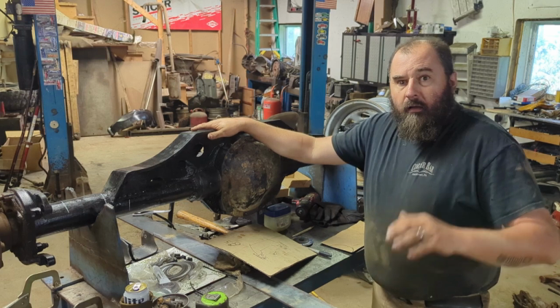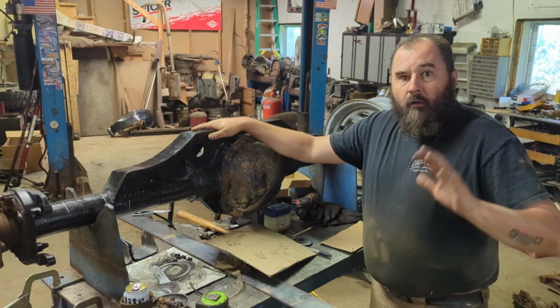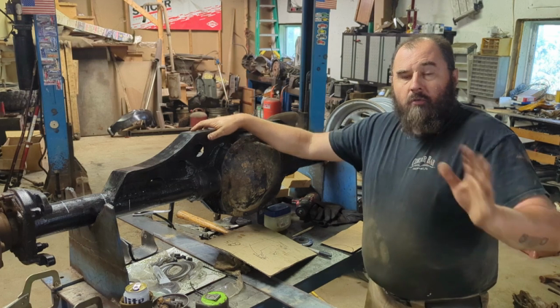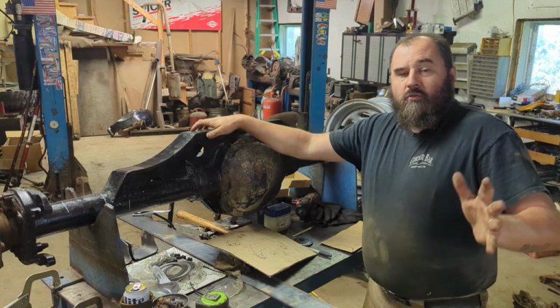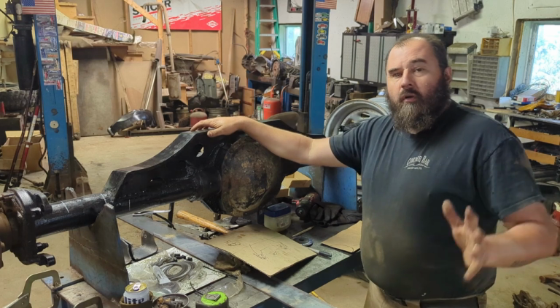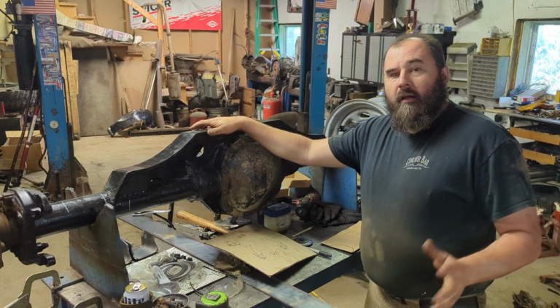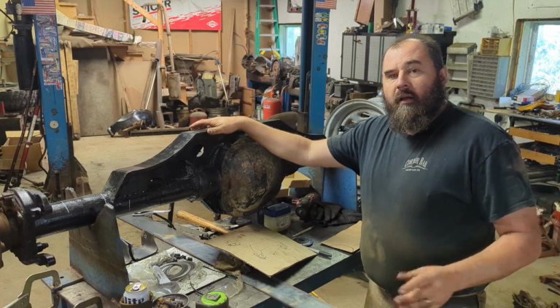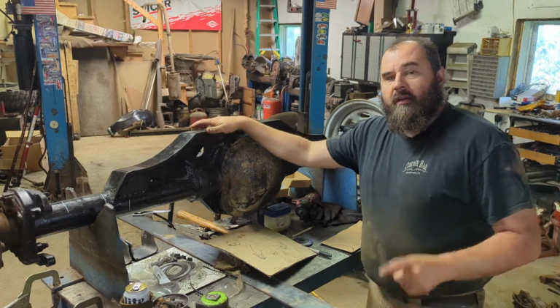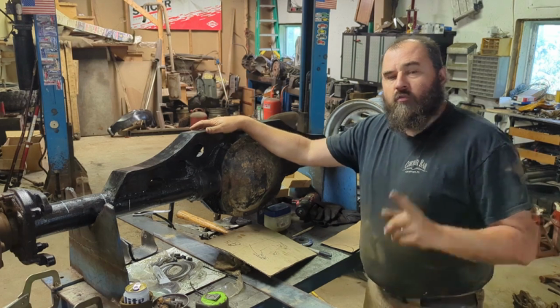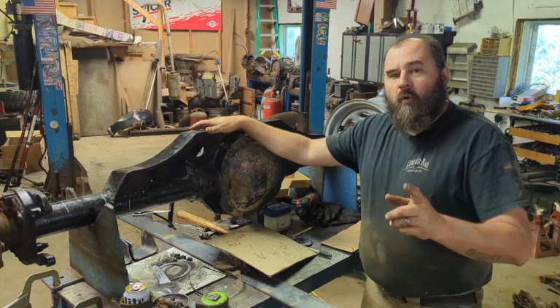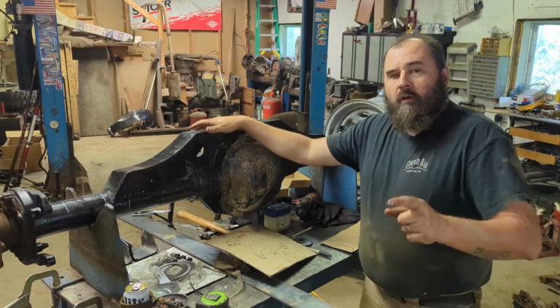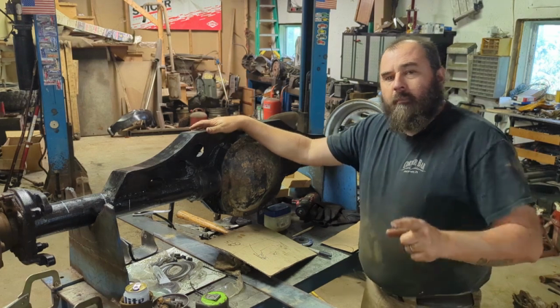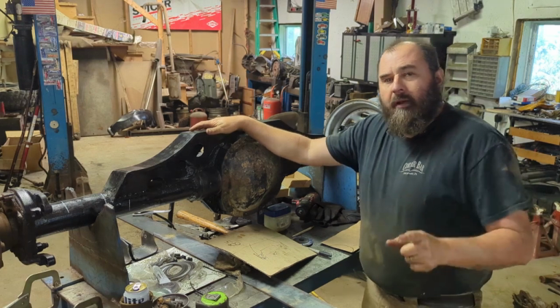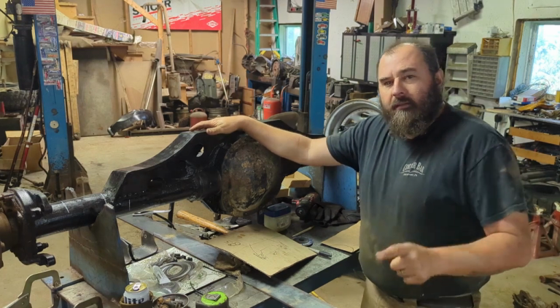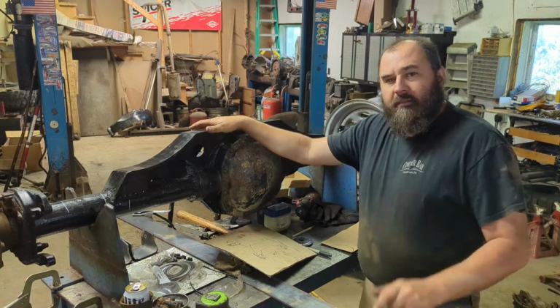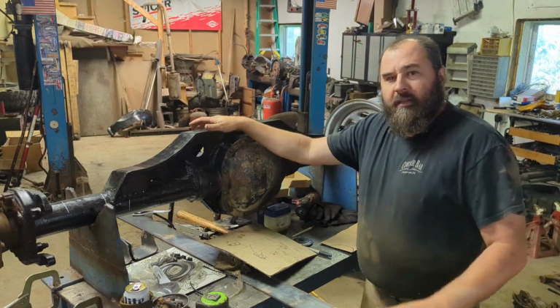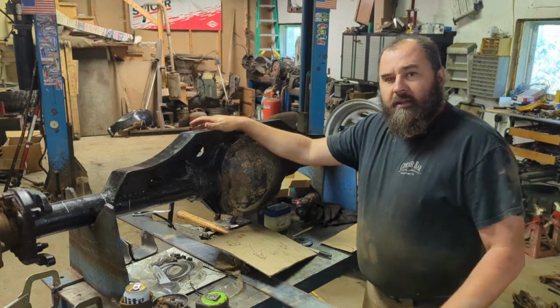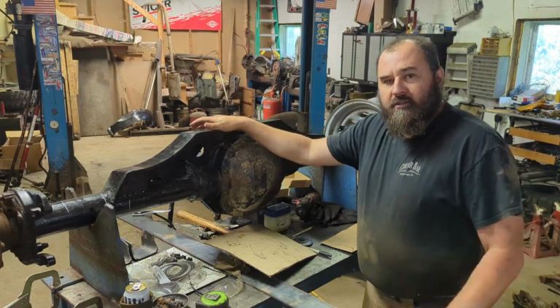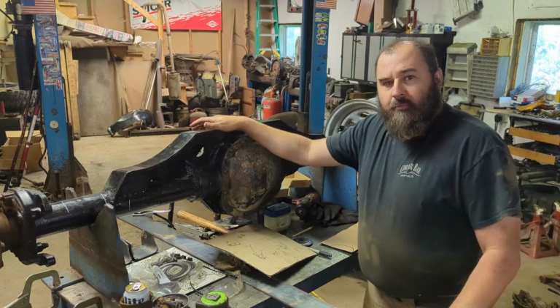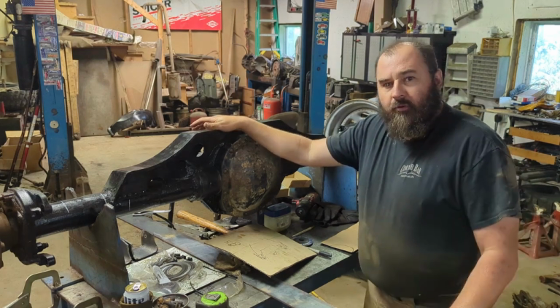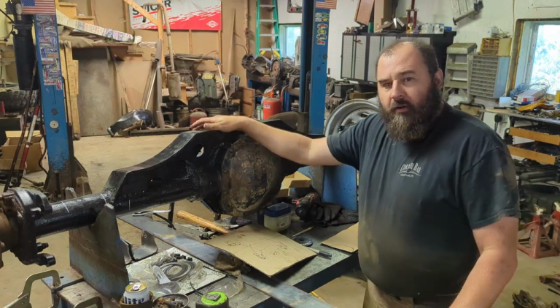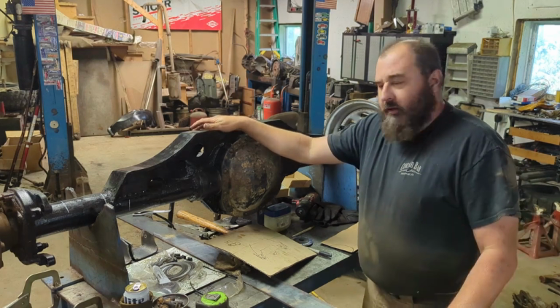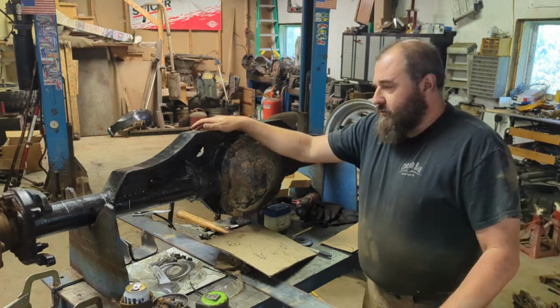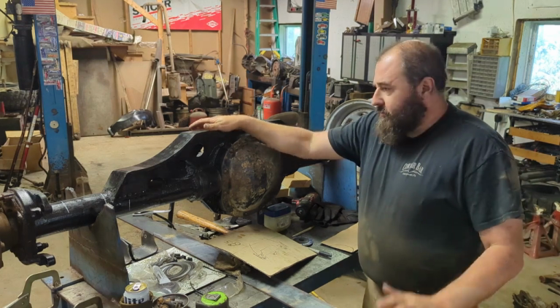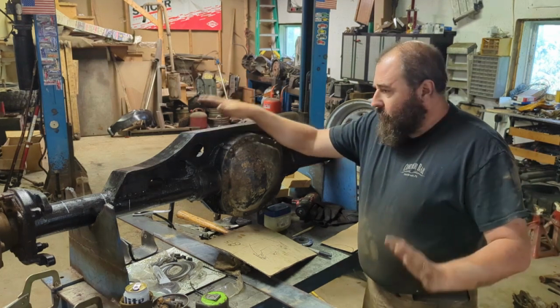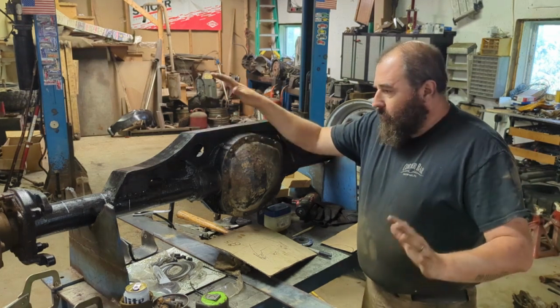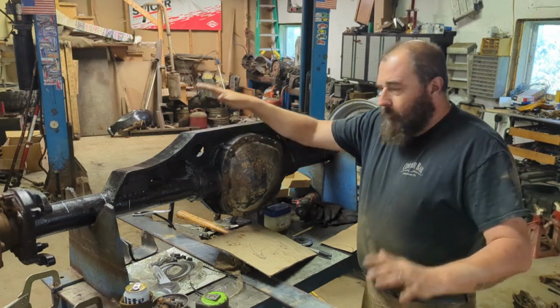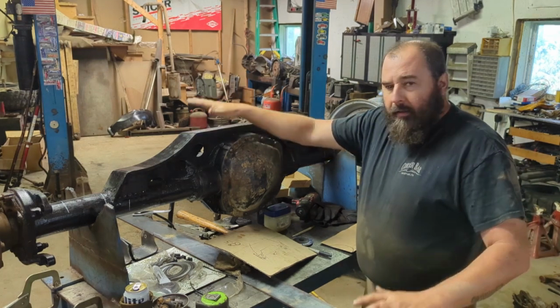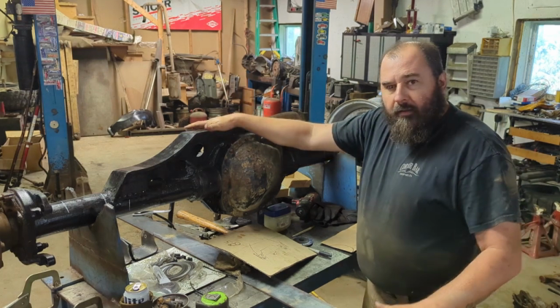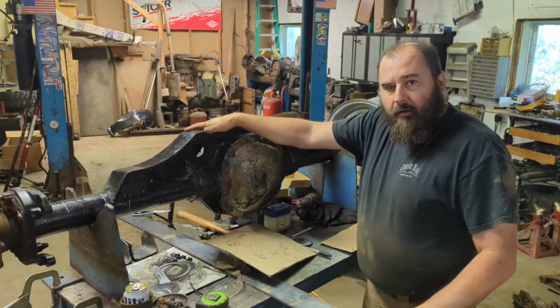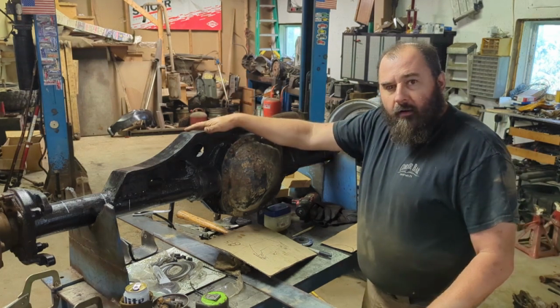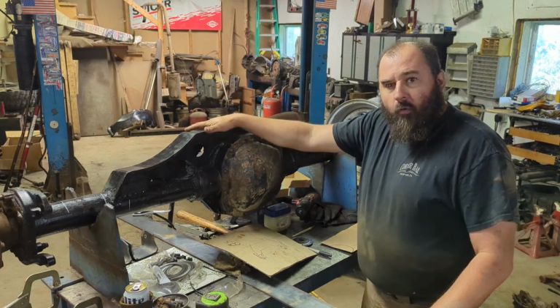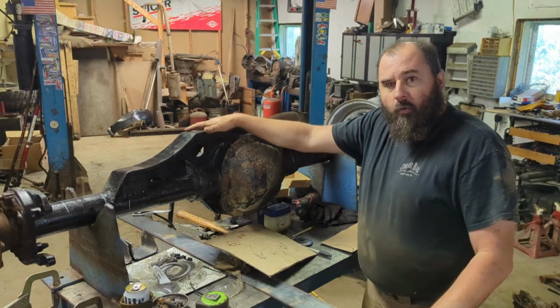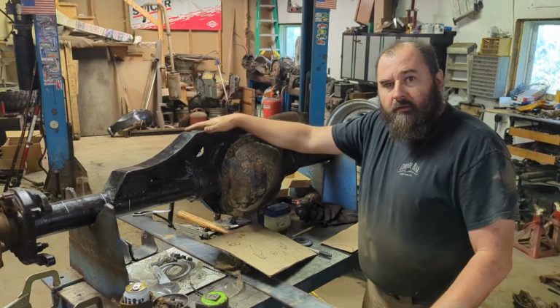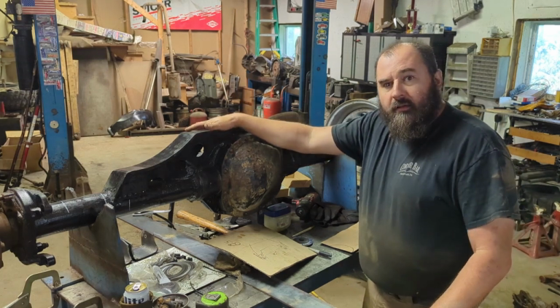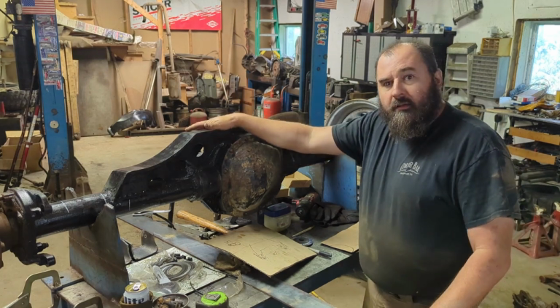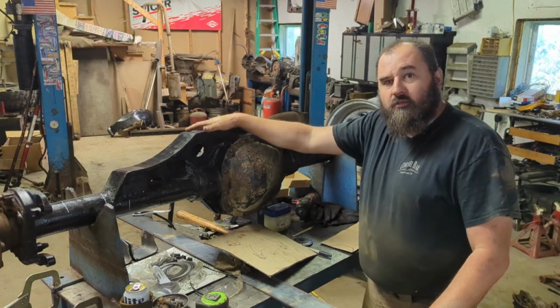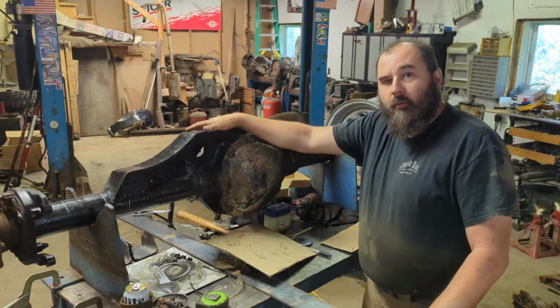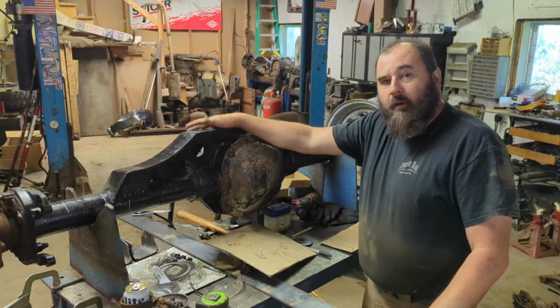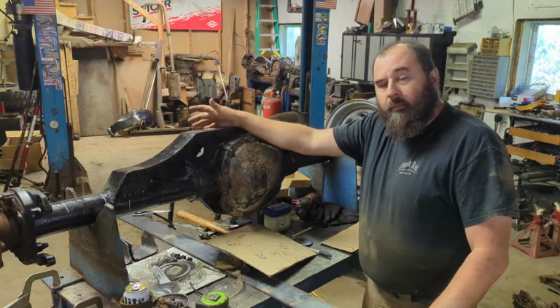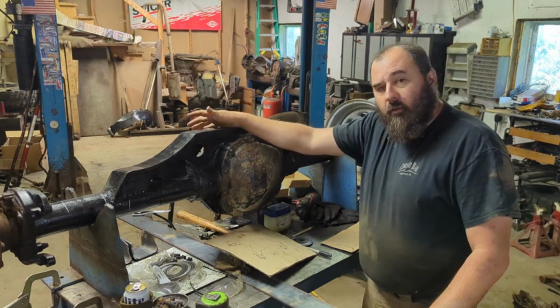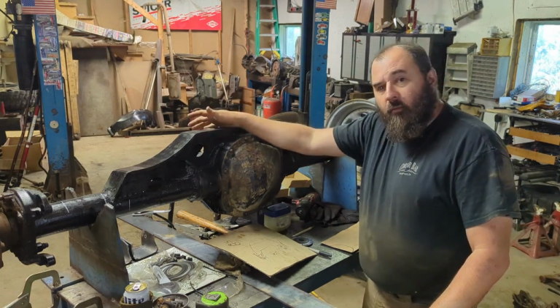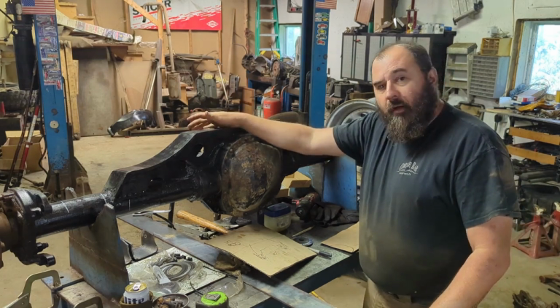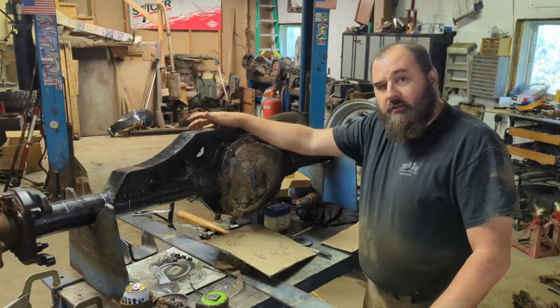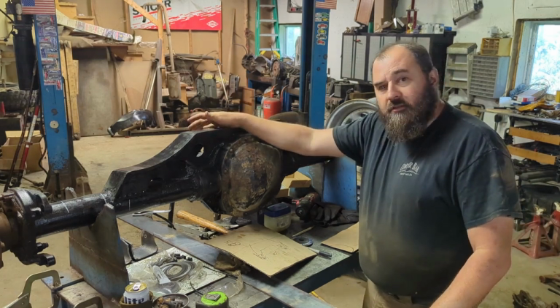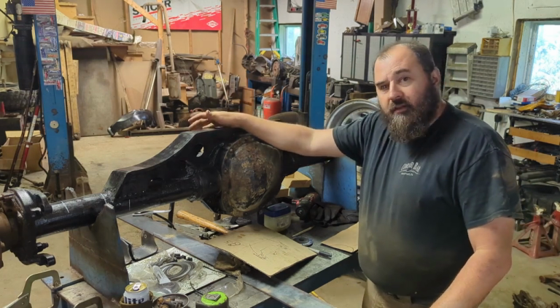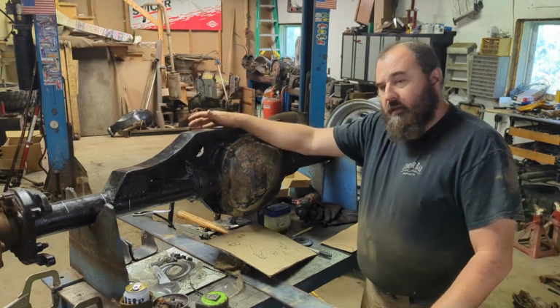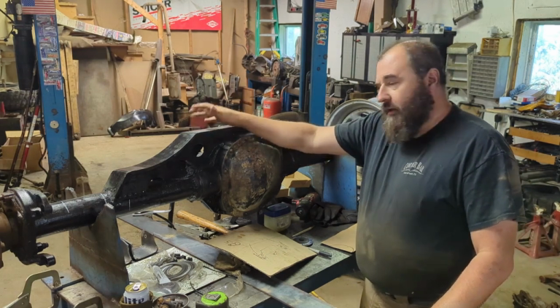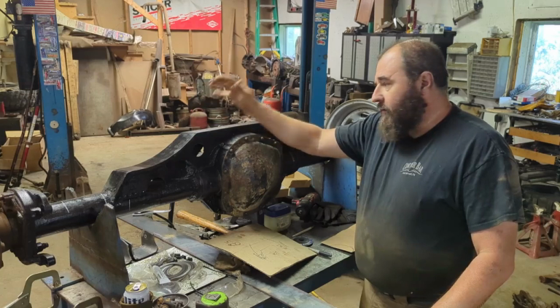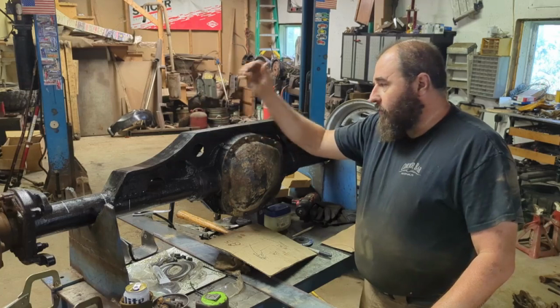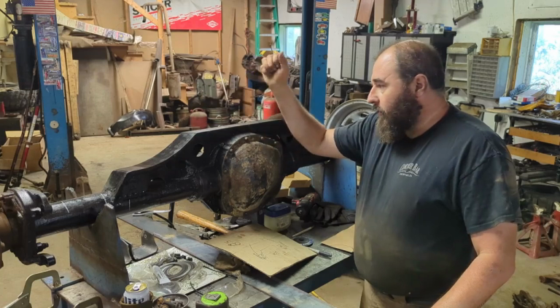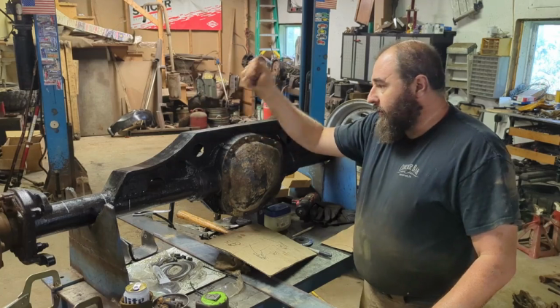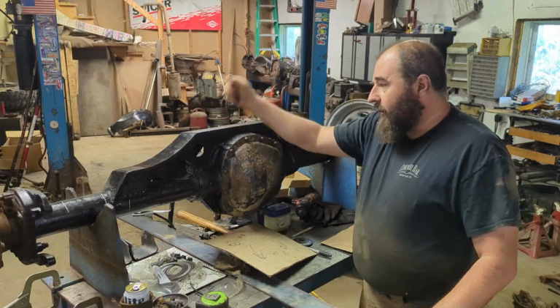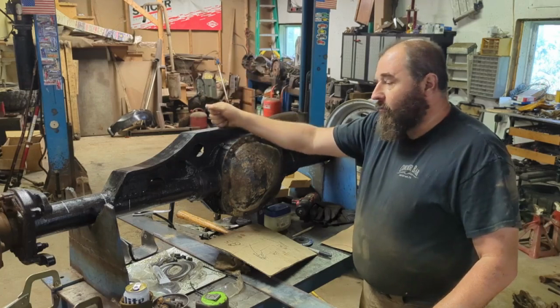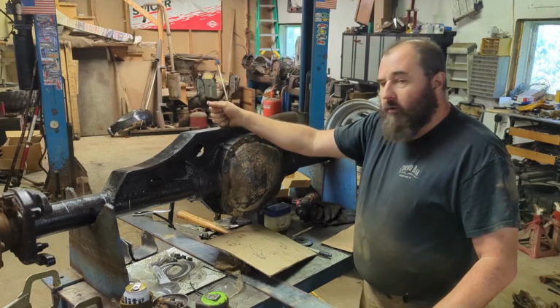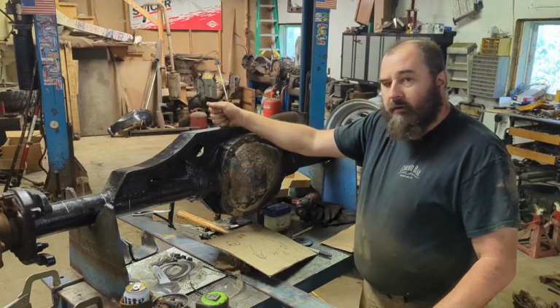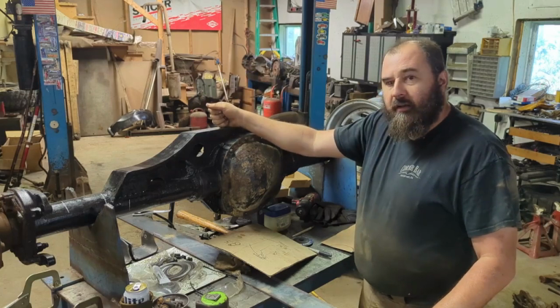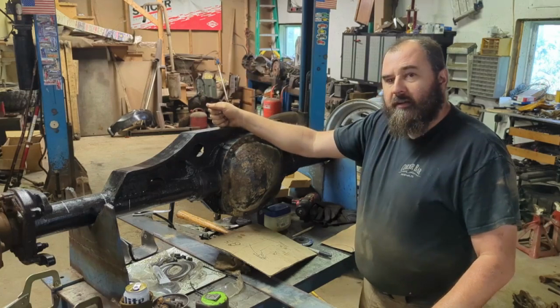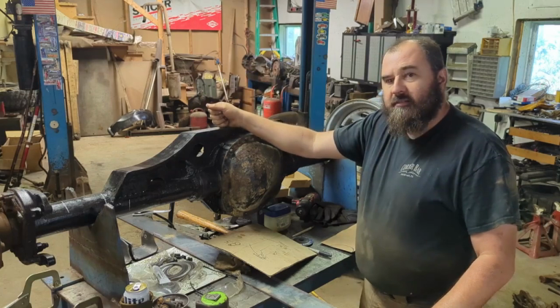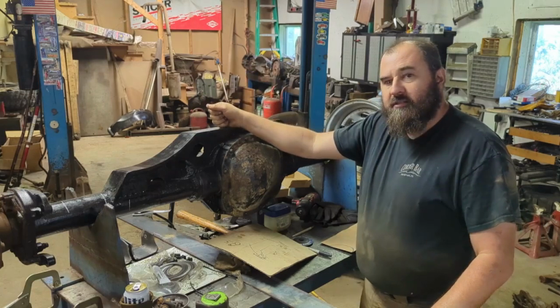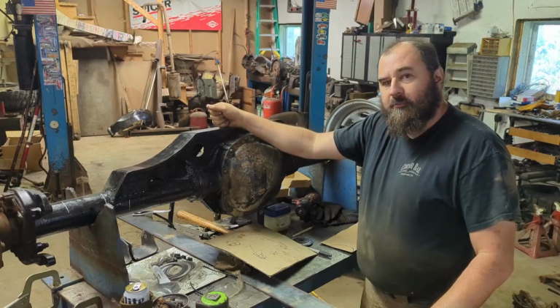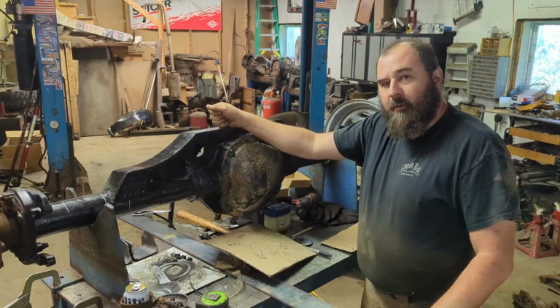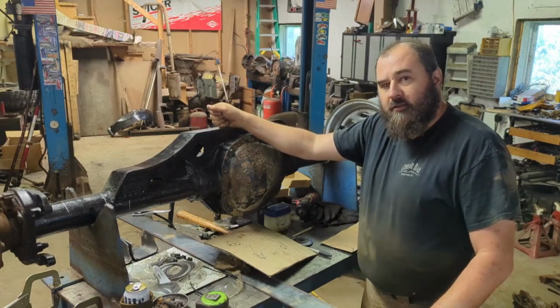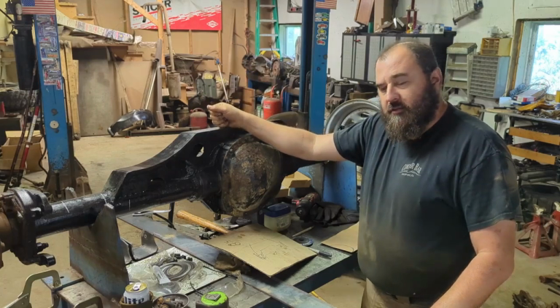What's going on guys, welcome back to the Data Jeep Garage. We're back on our one-ton swap on the YJ and we're now working on suspension.